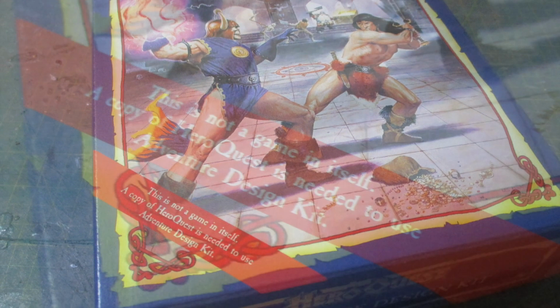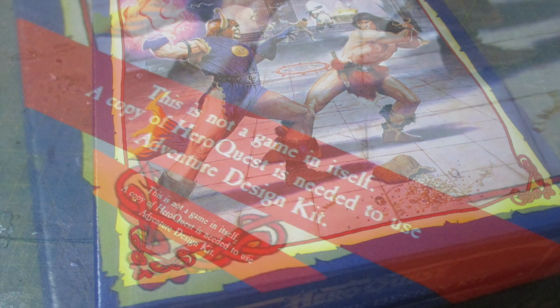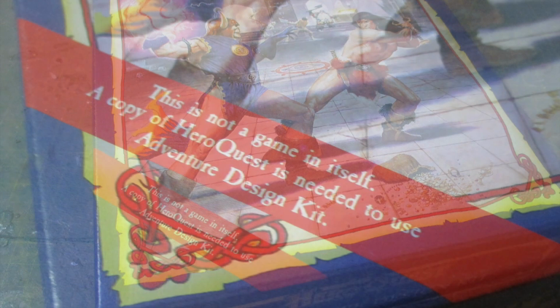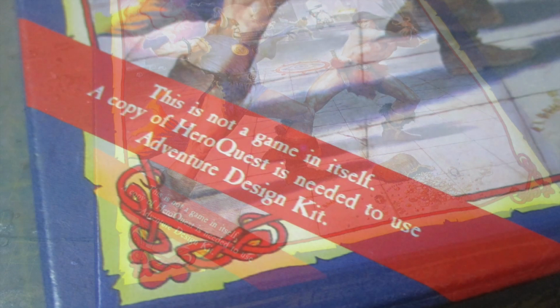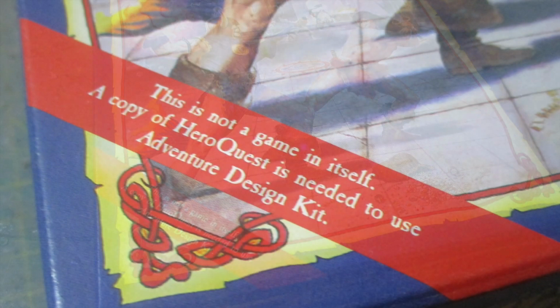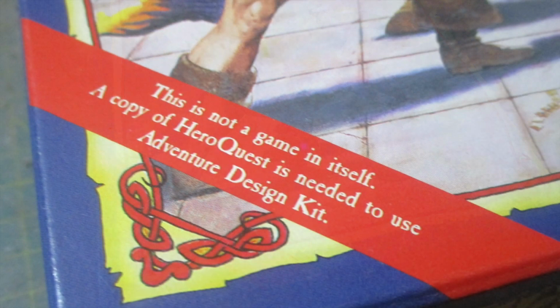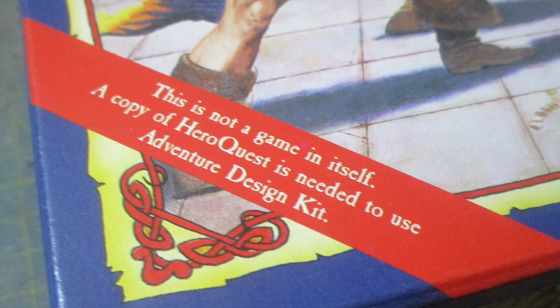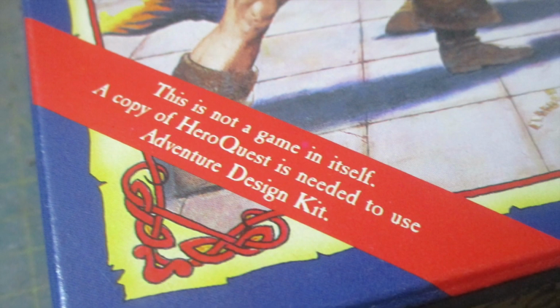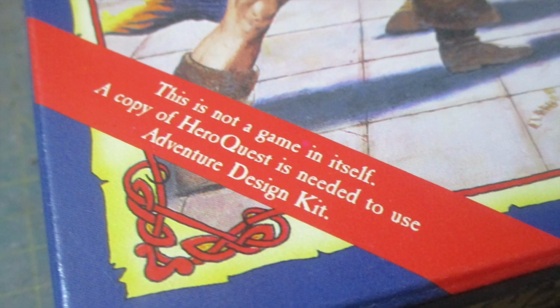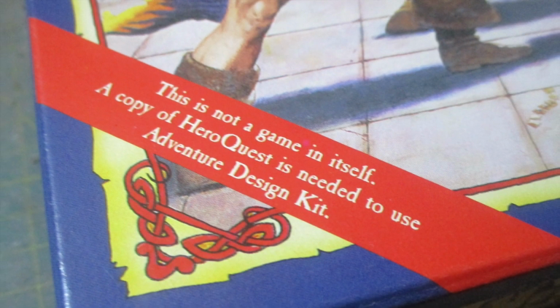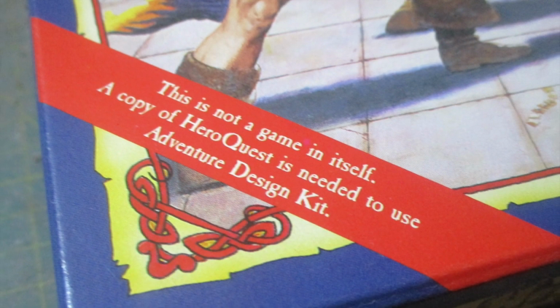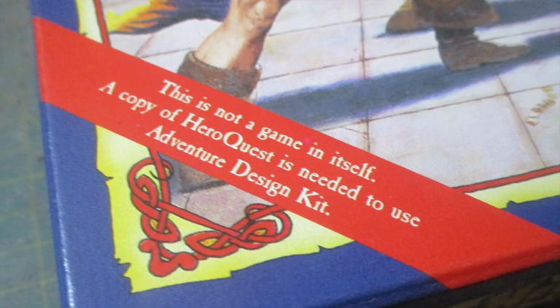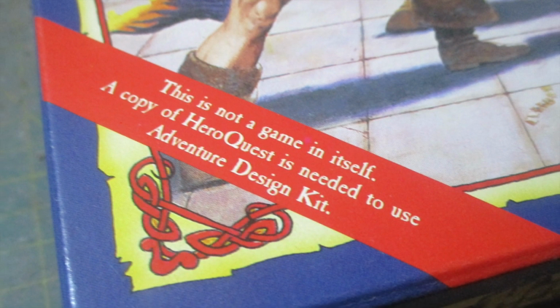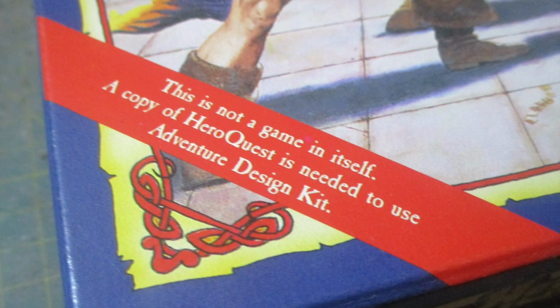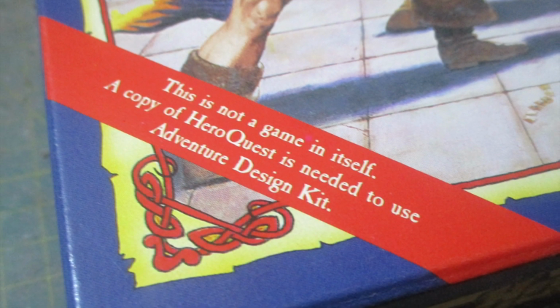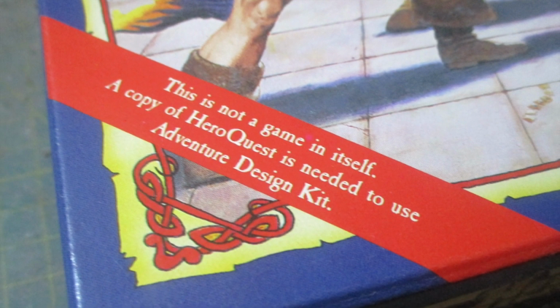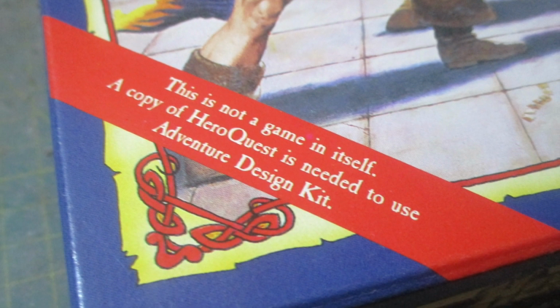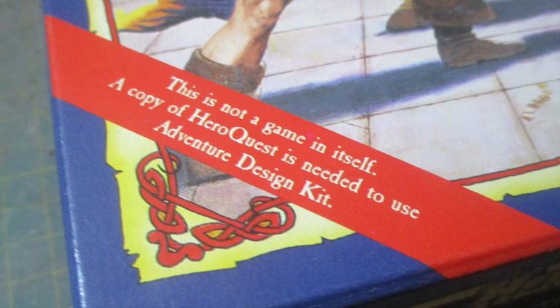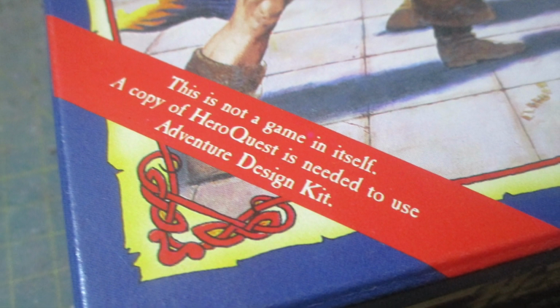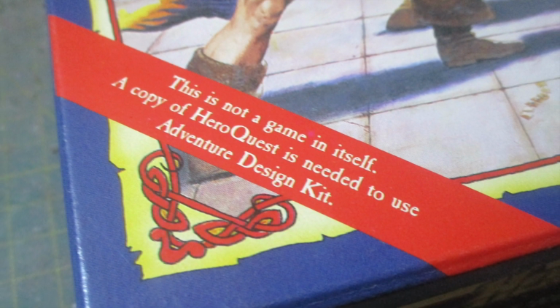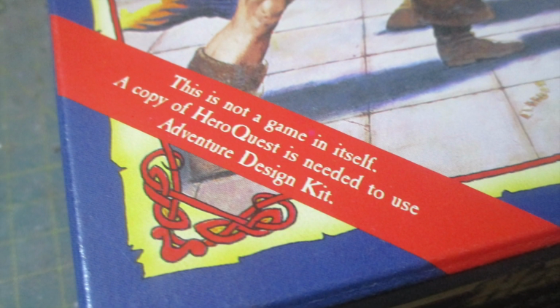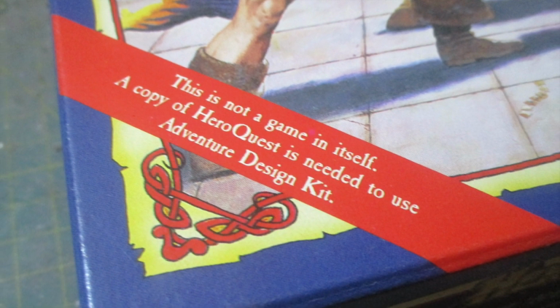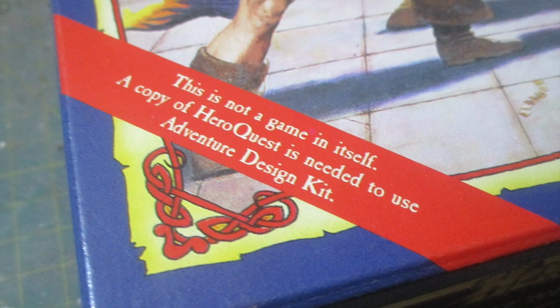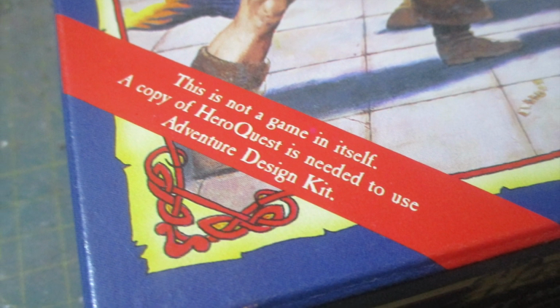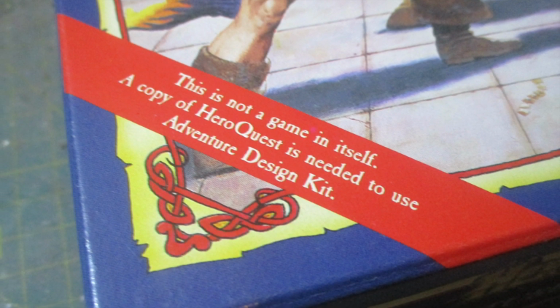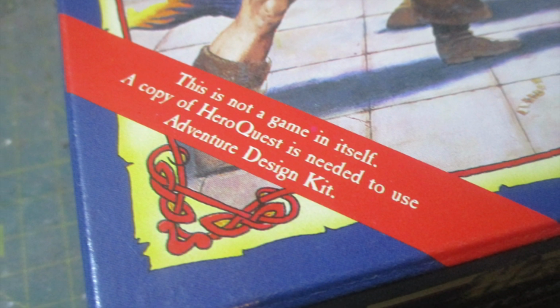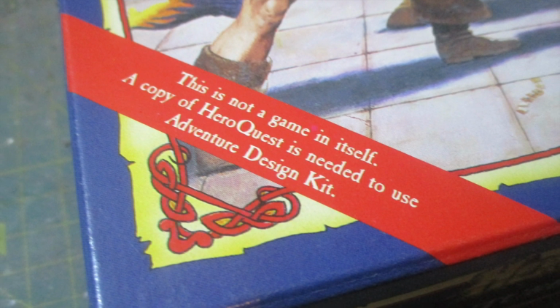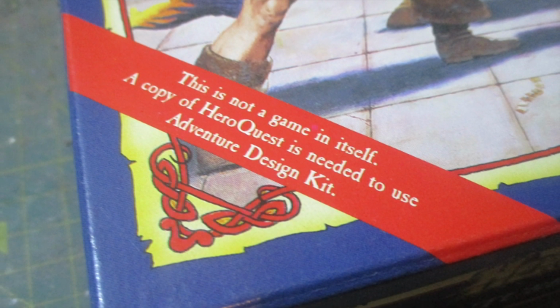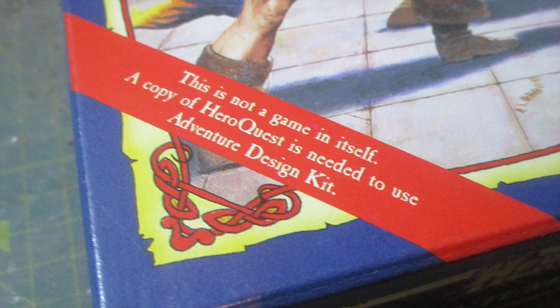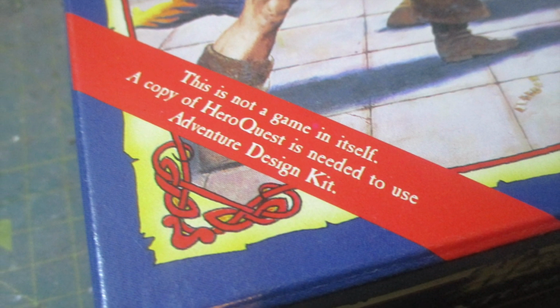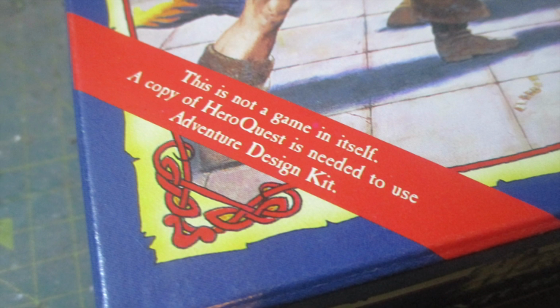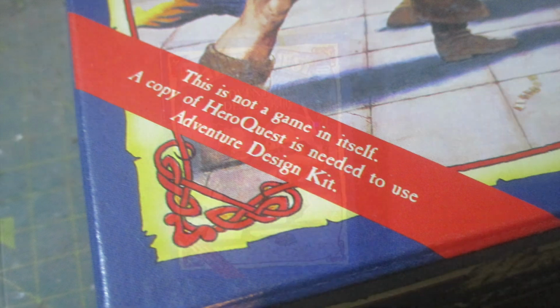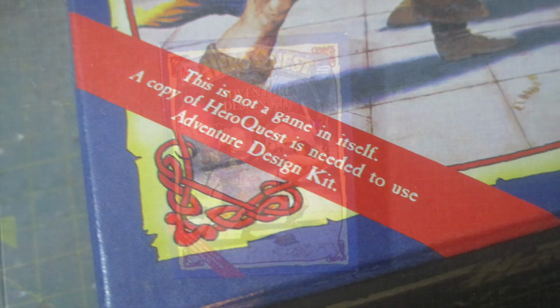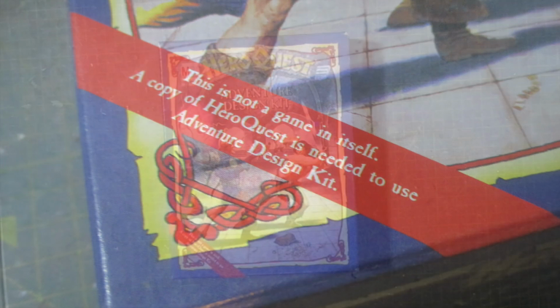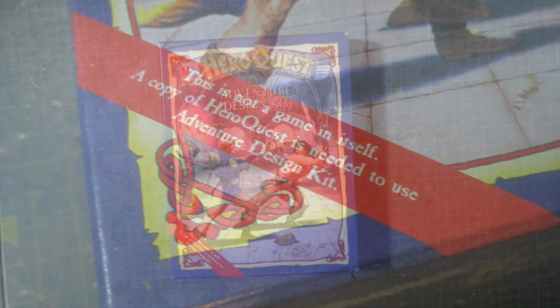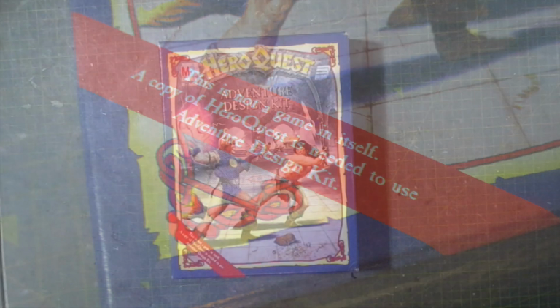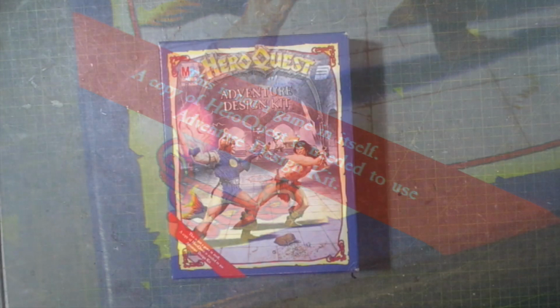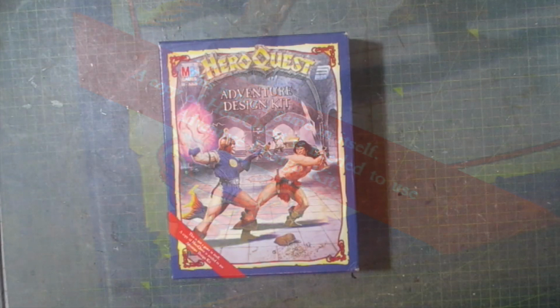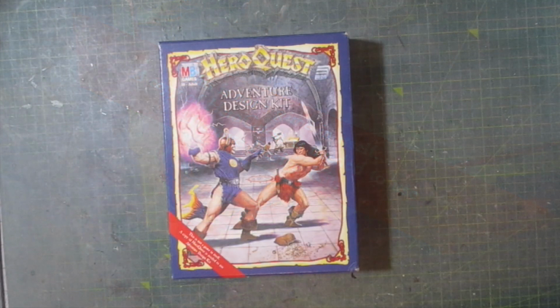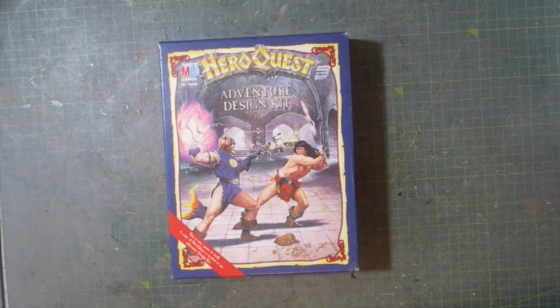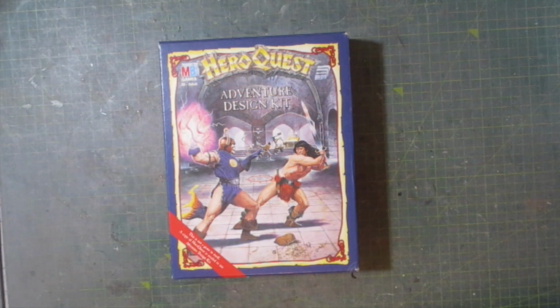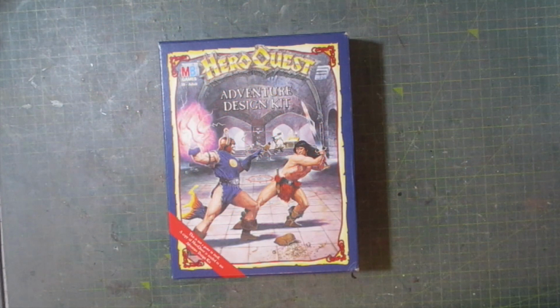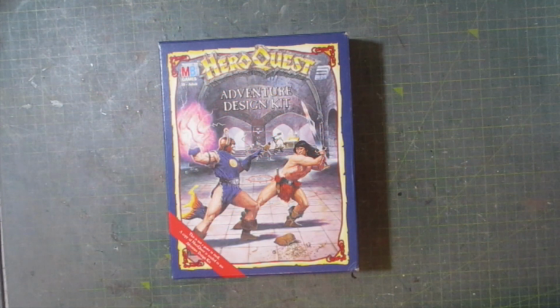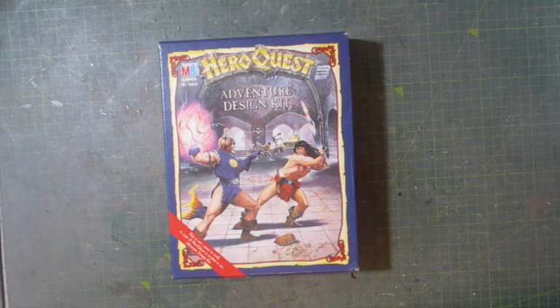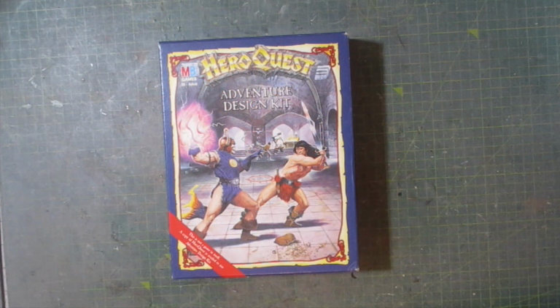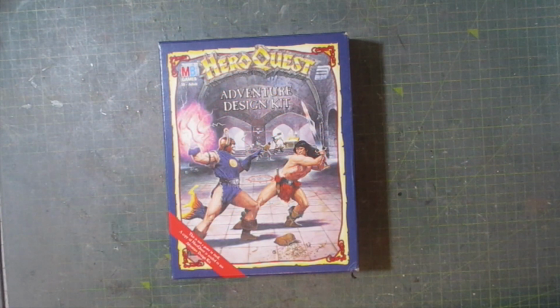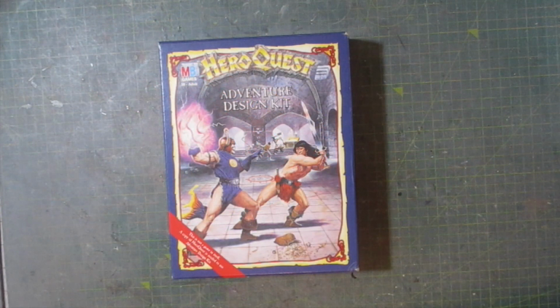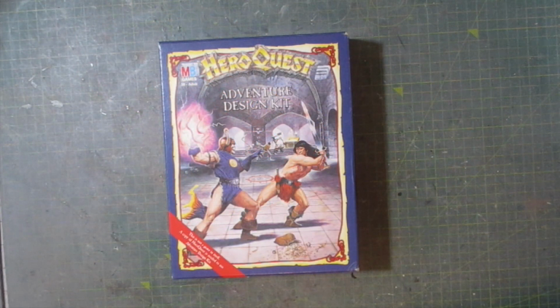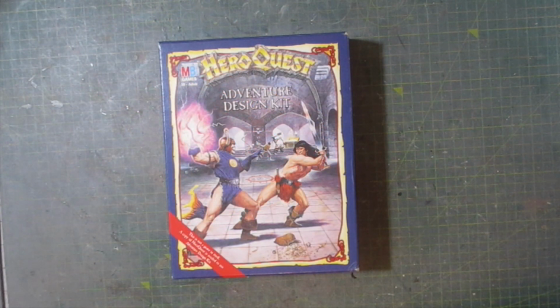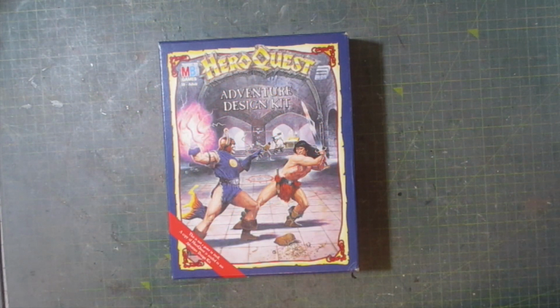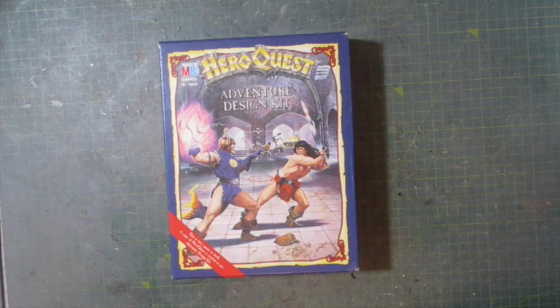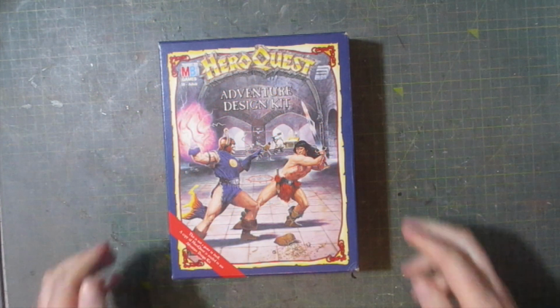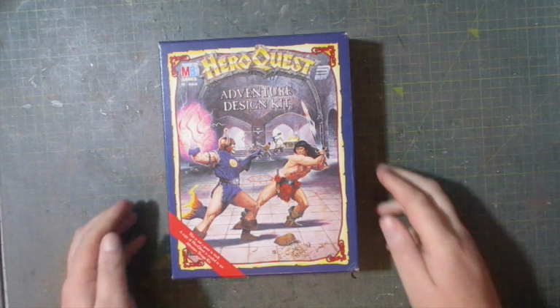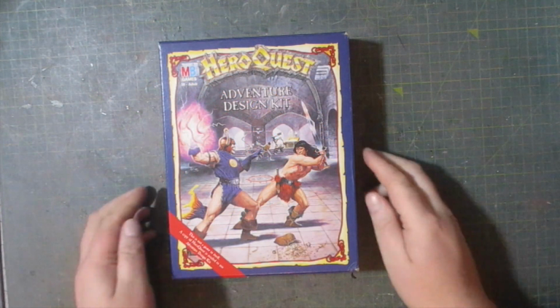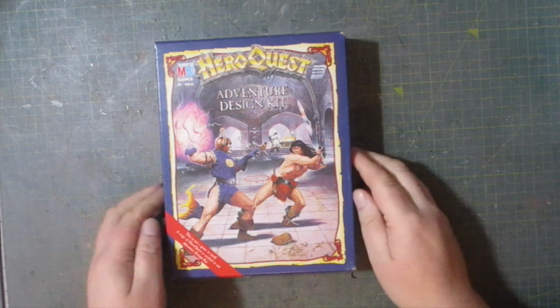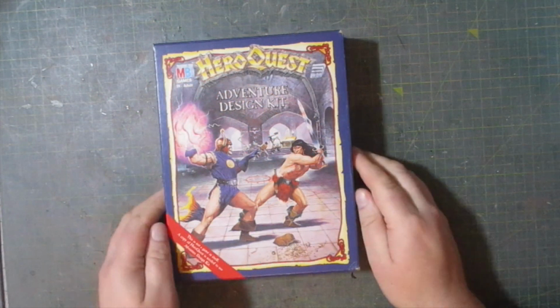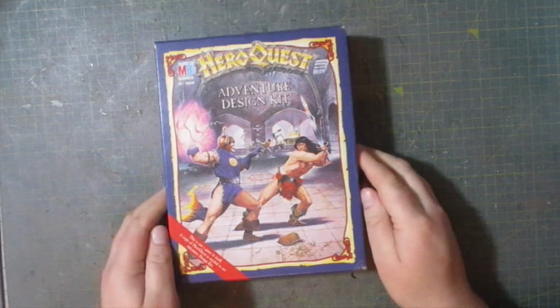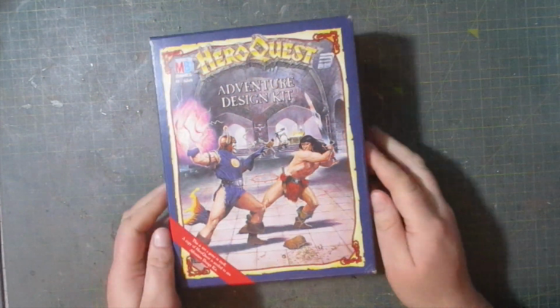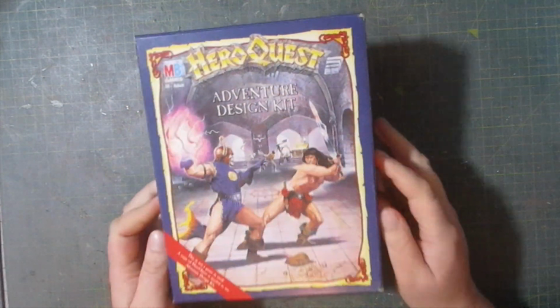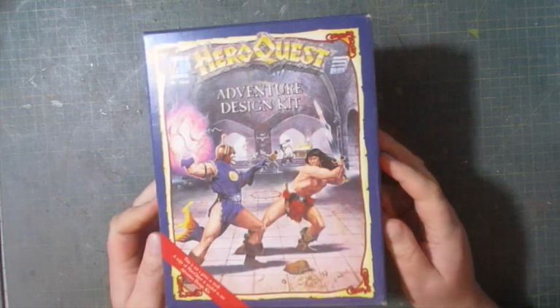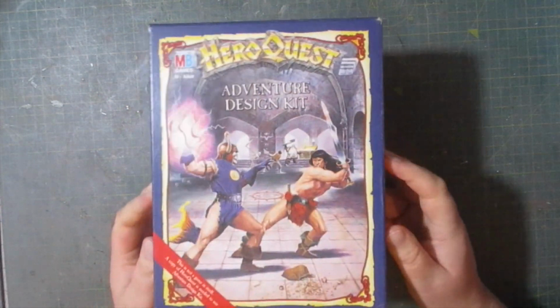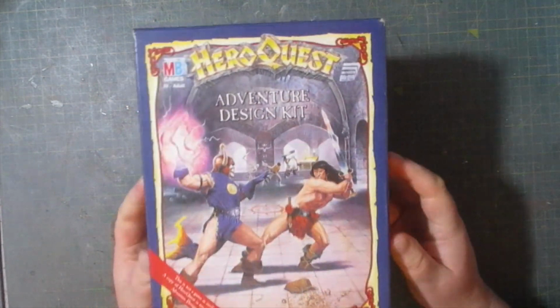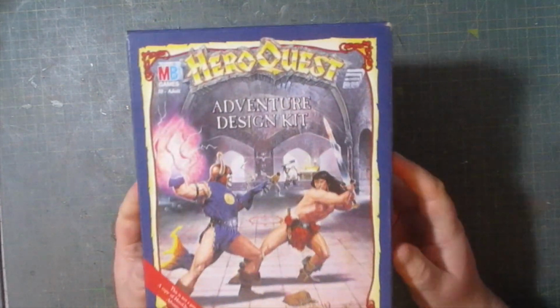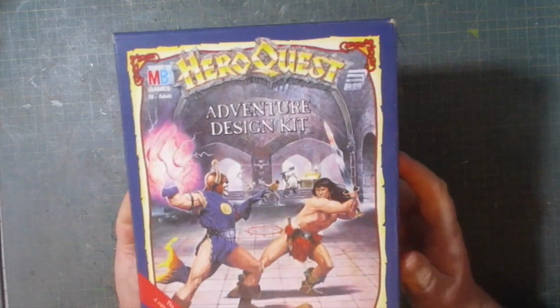As for the box itself, this is my original copy from the early 90s. The design itself is fairly straightforward.